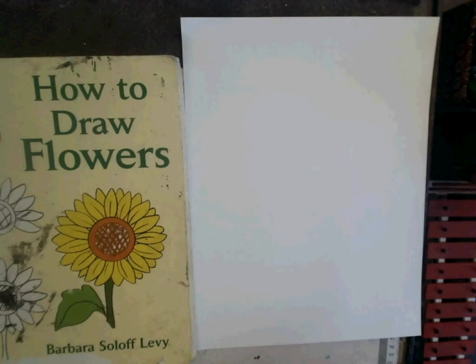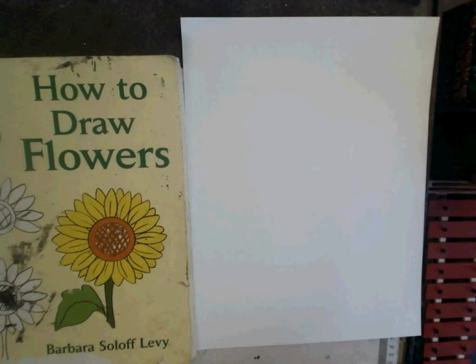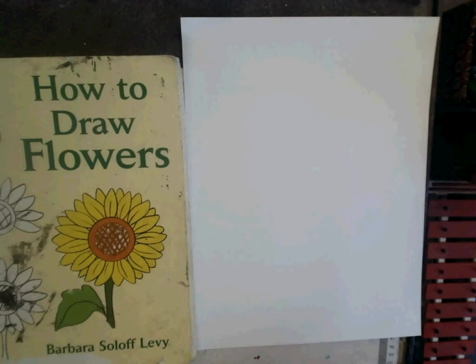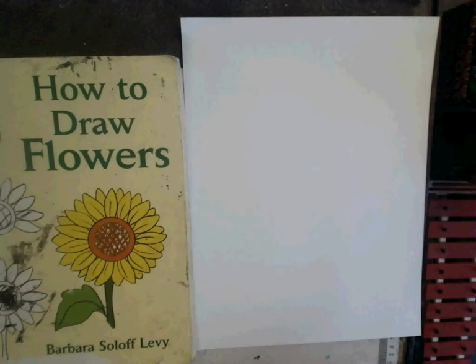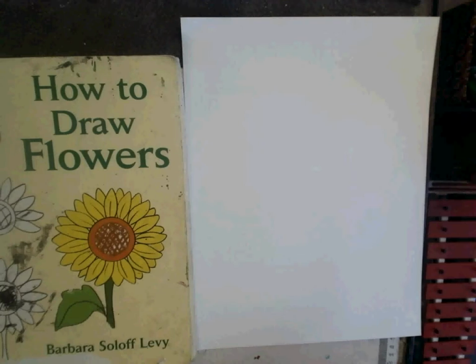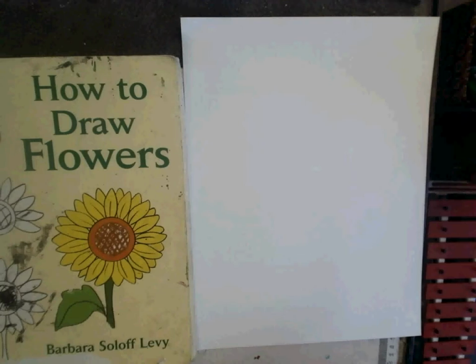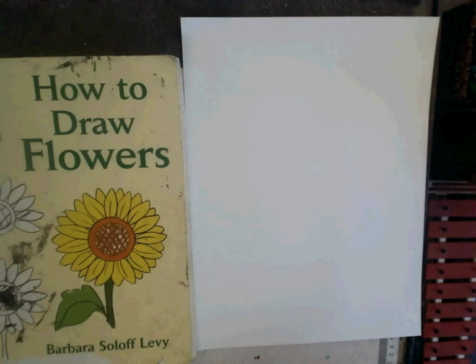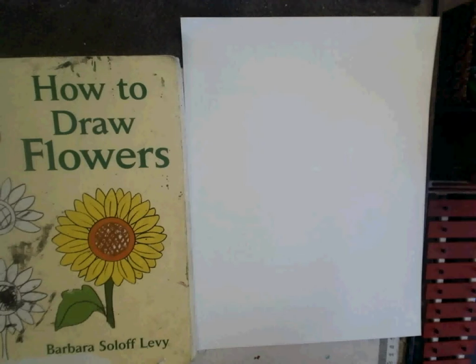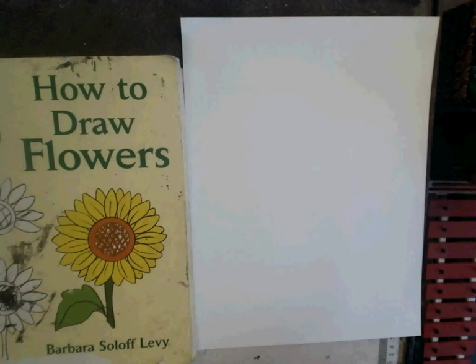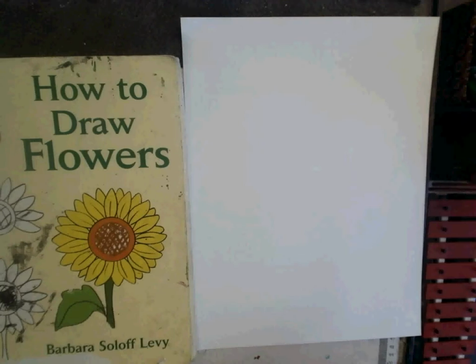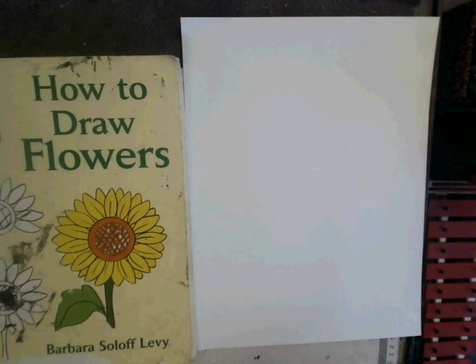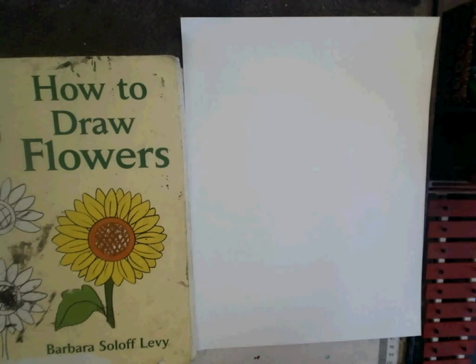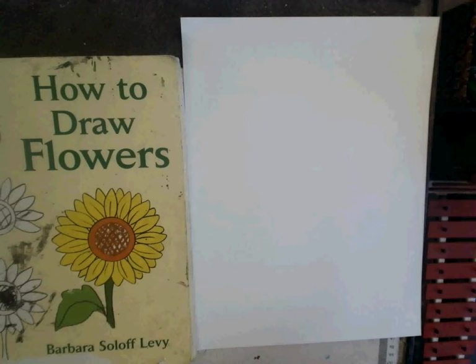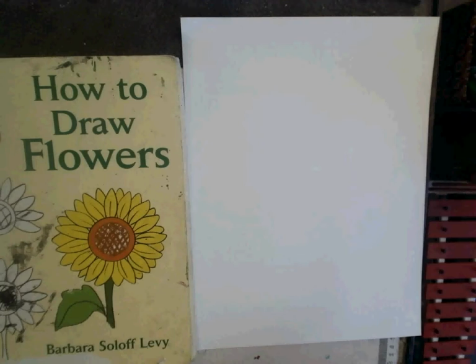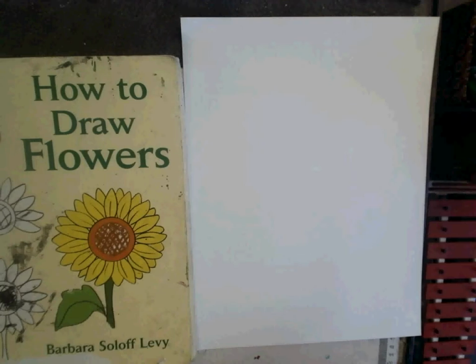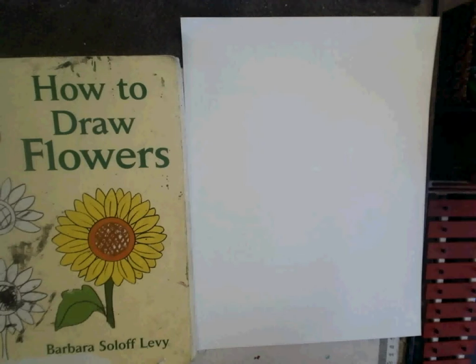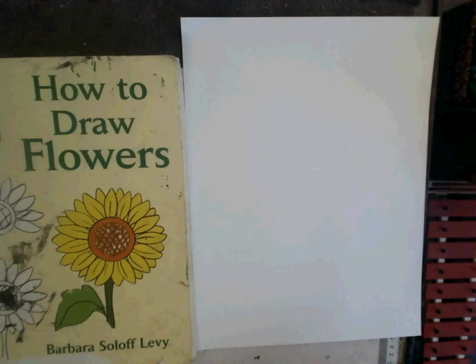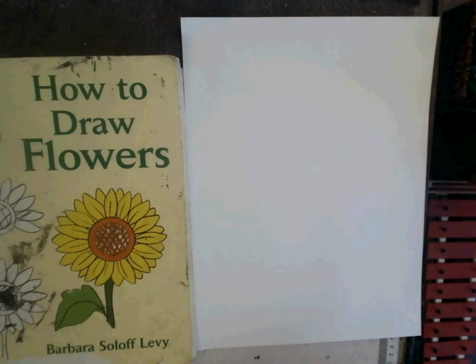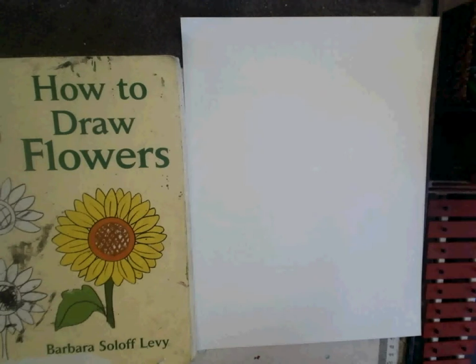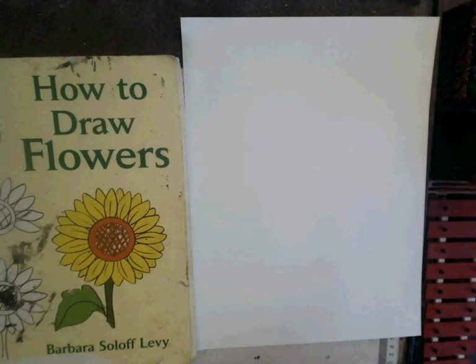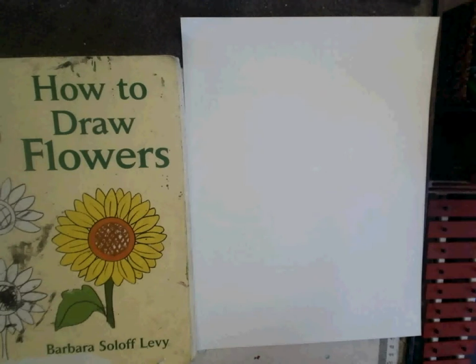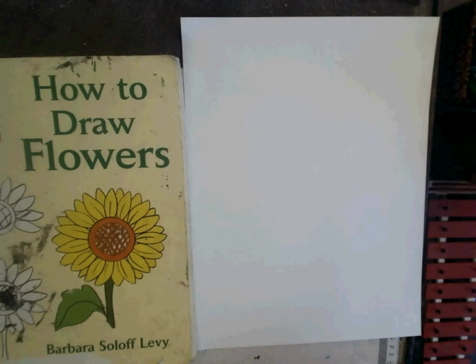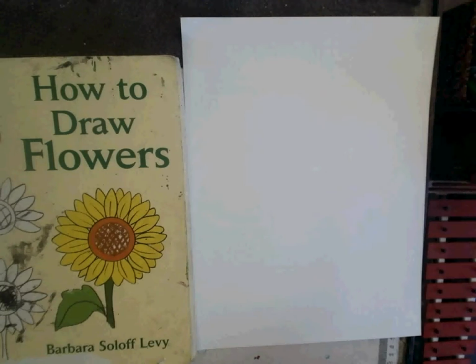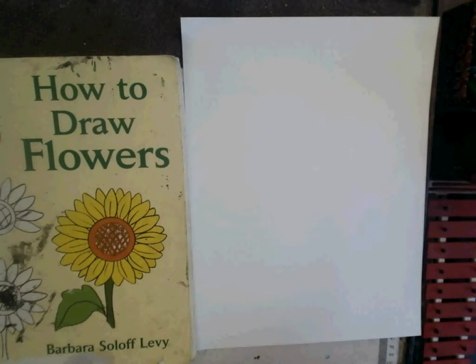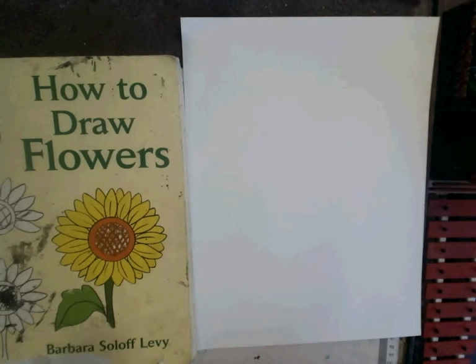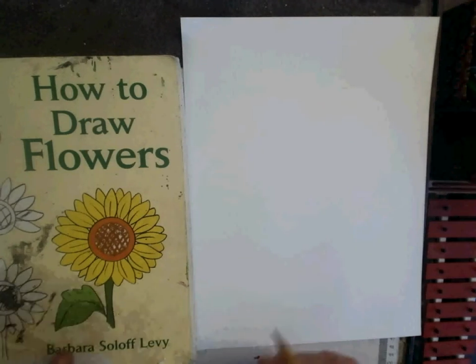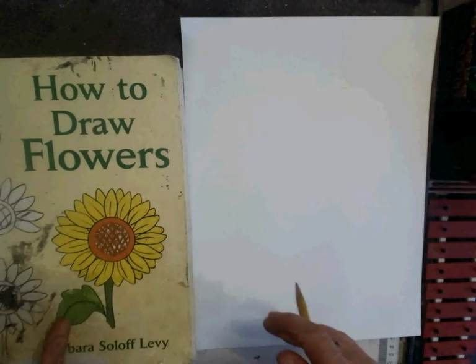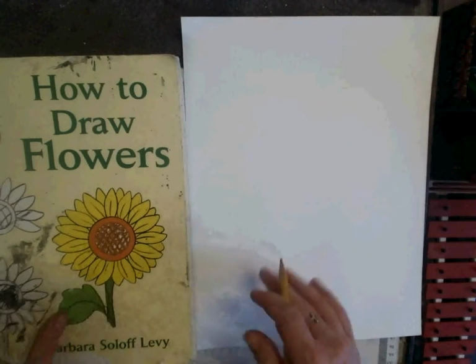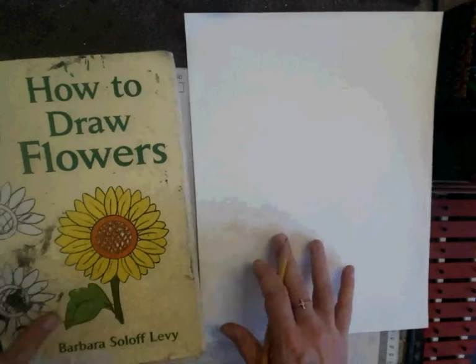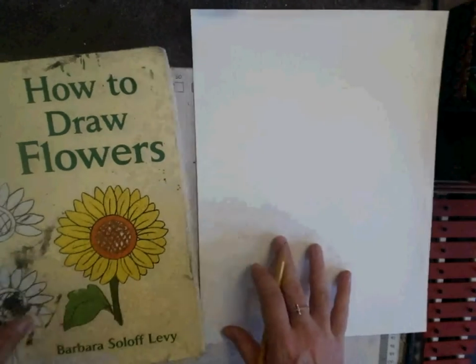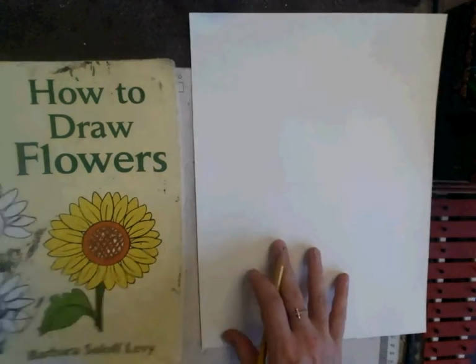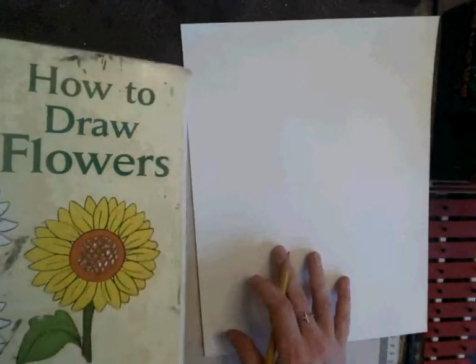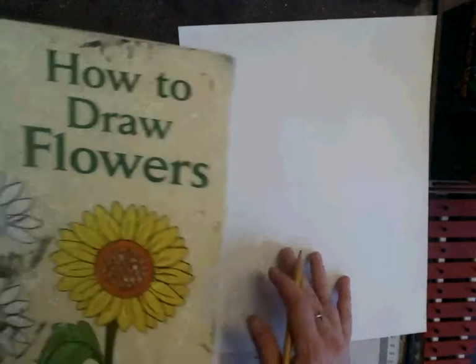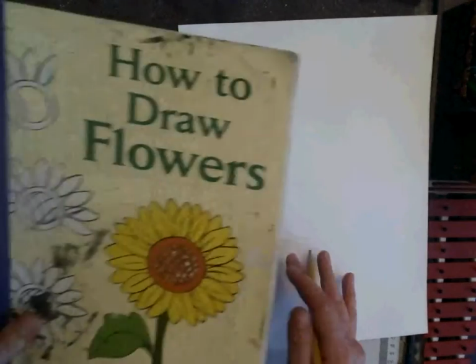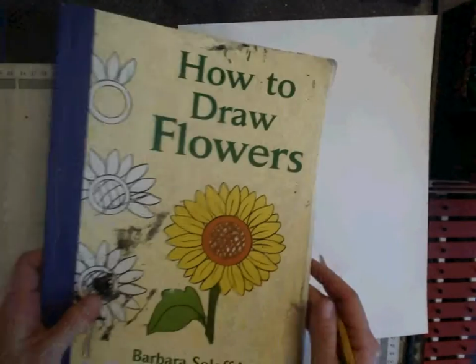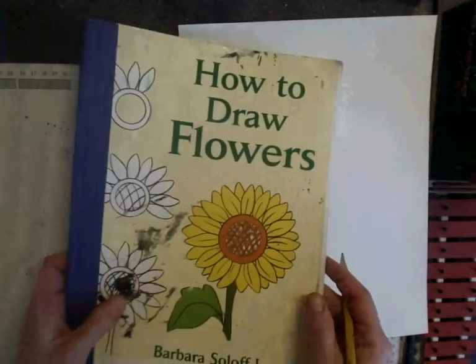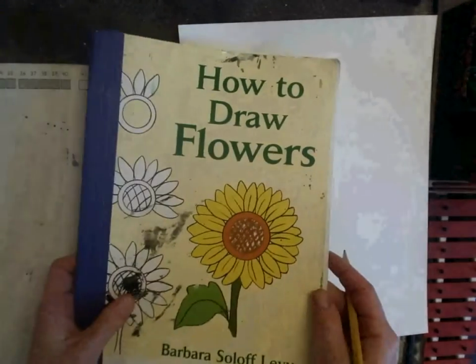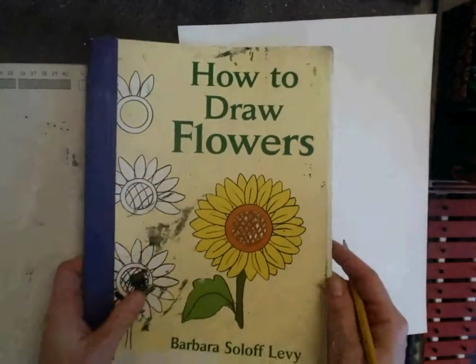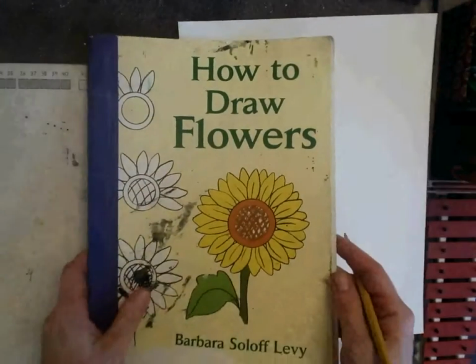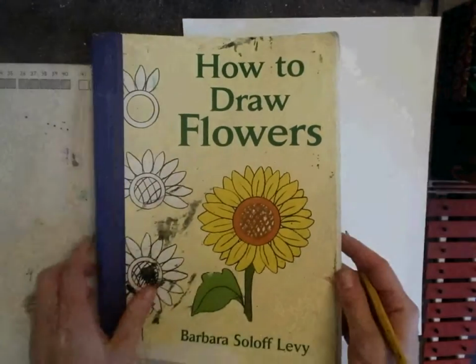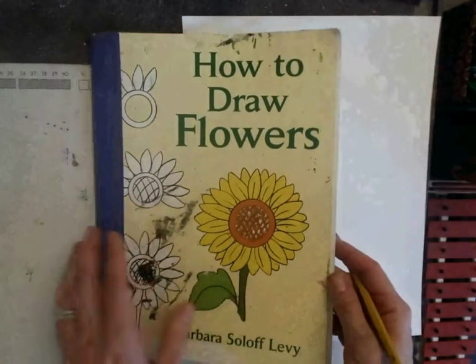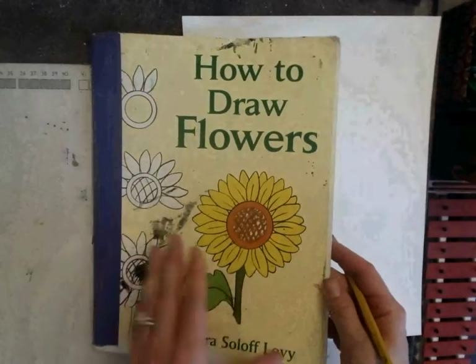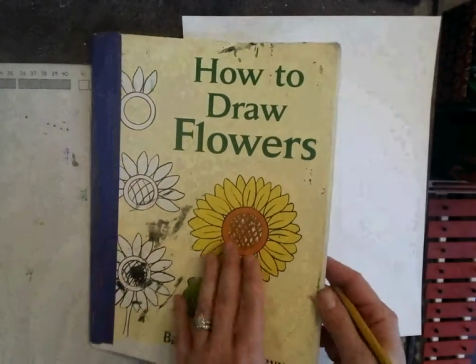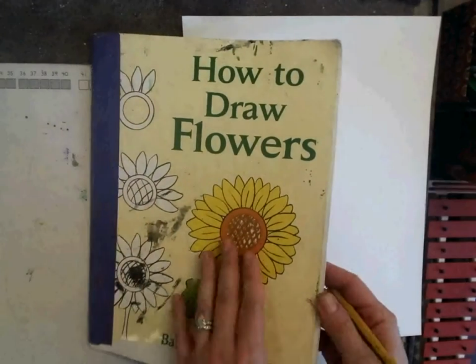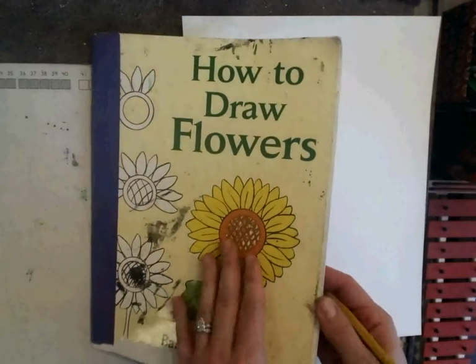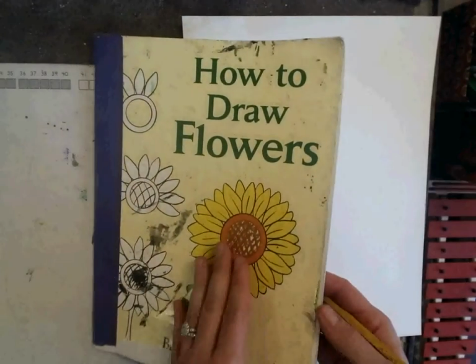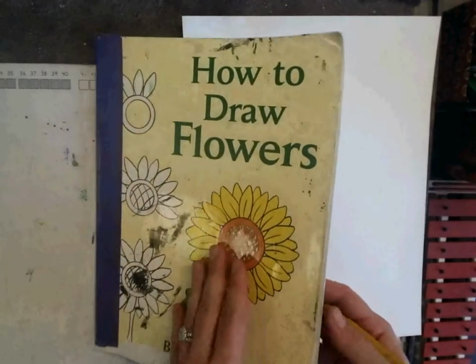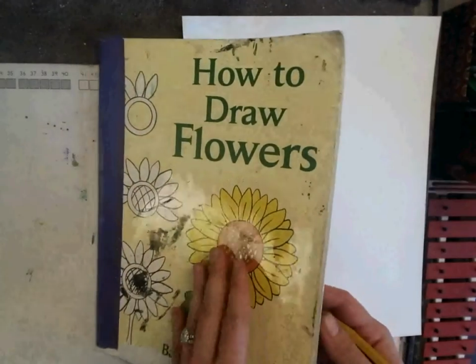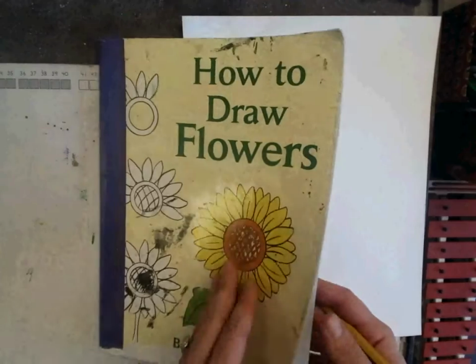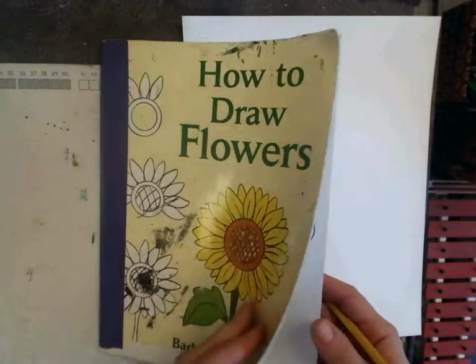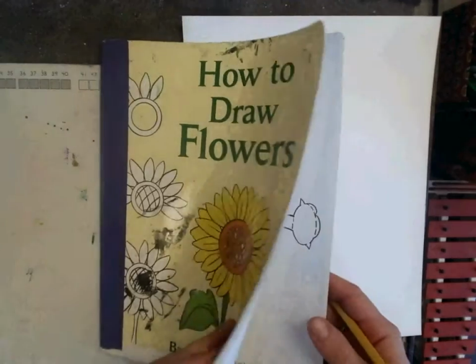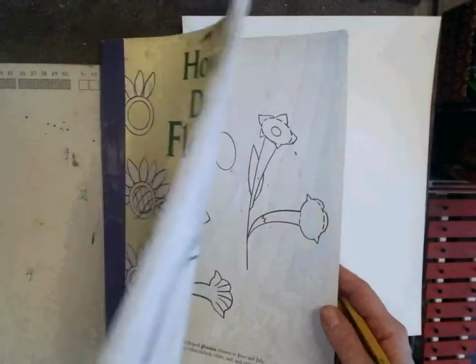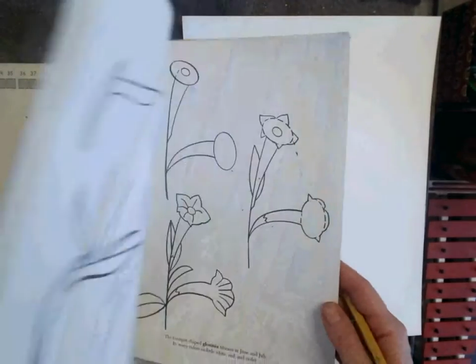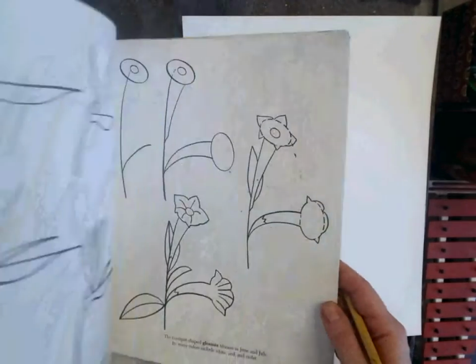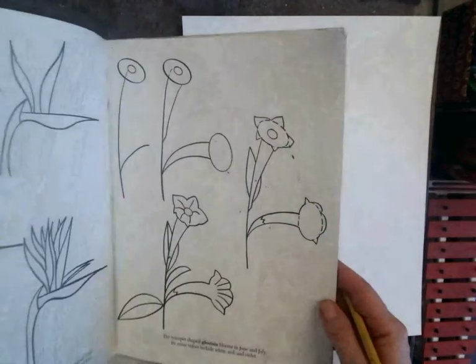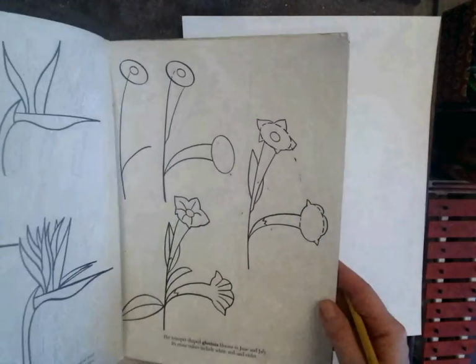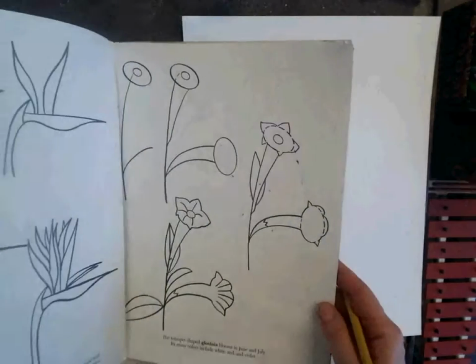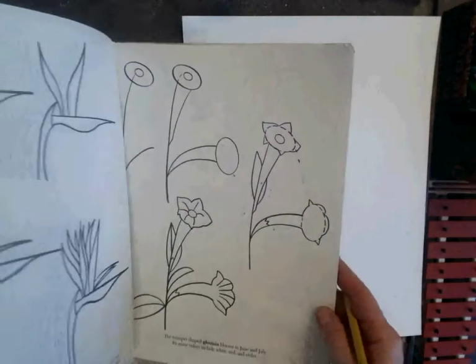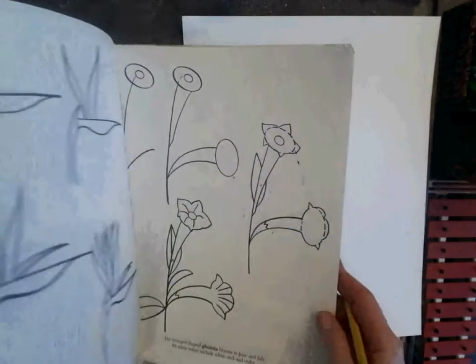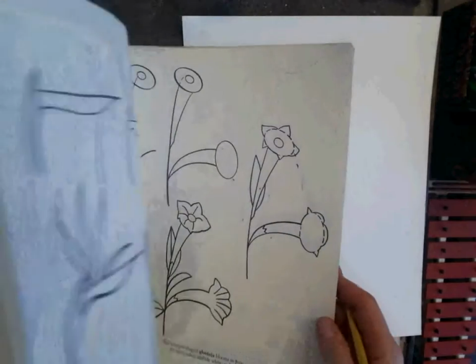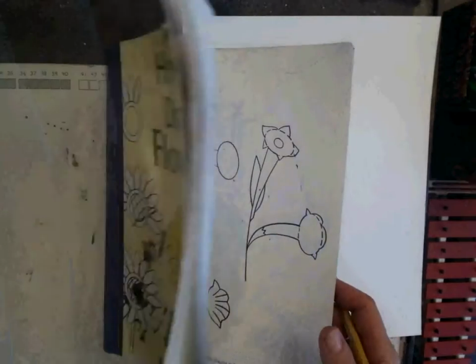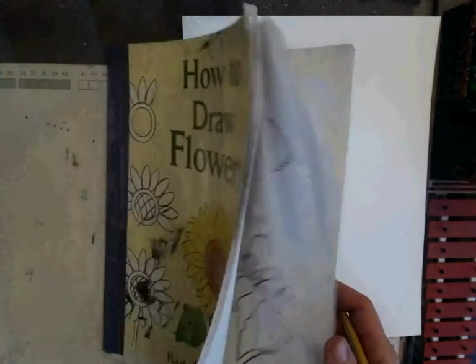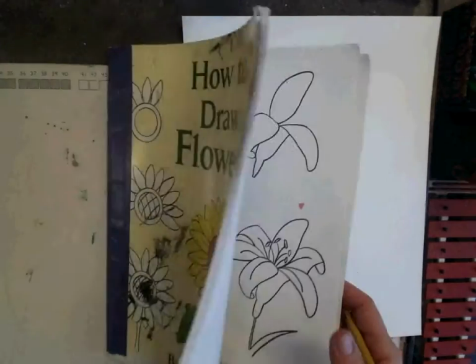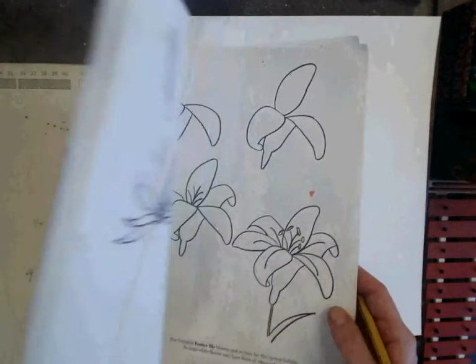This is a drawing book. It is not a coloring book. We don't color in it. It has pictures and it teaches us how to draw.